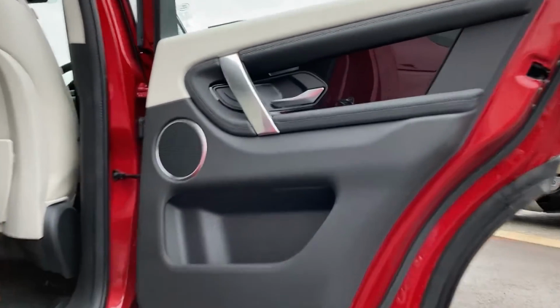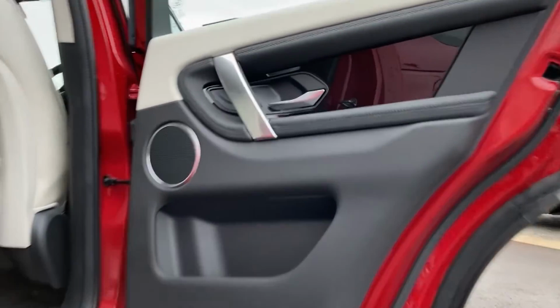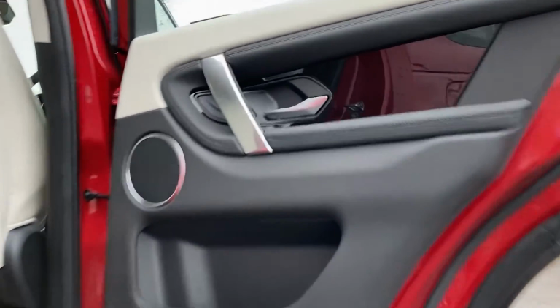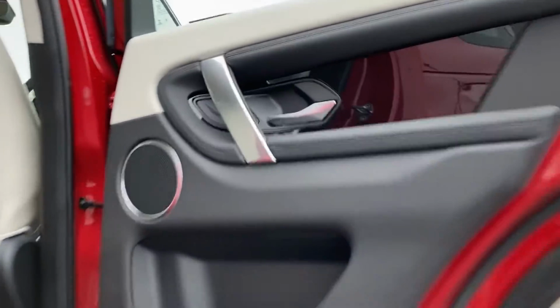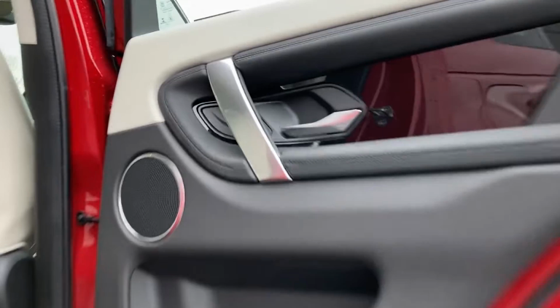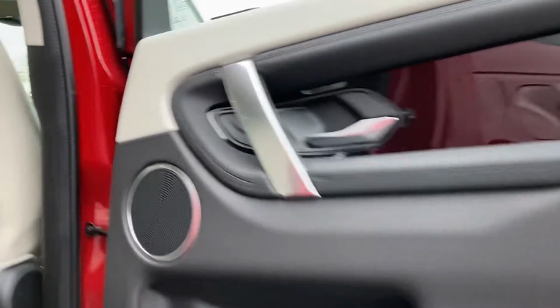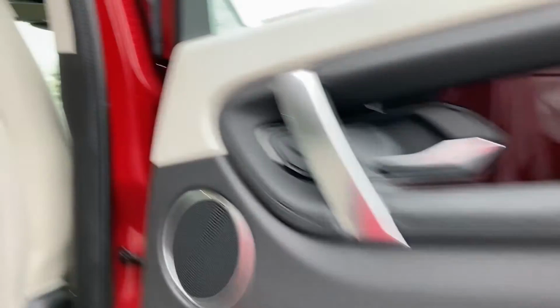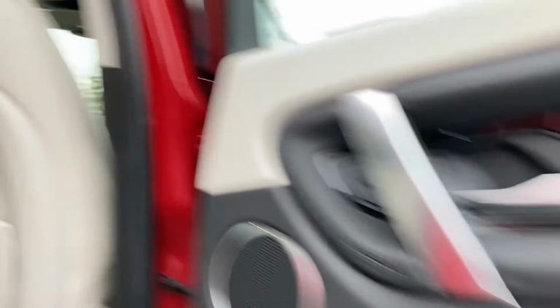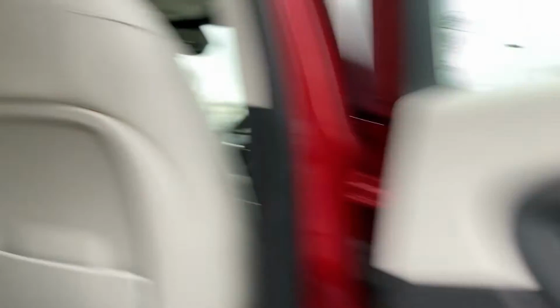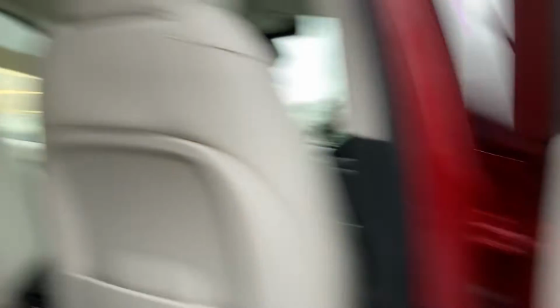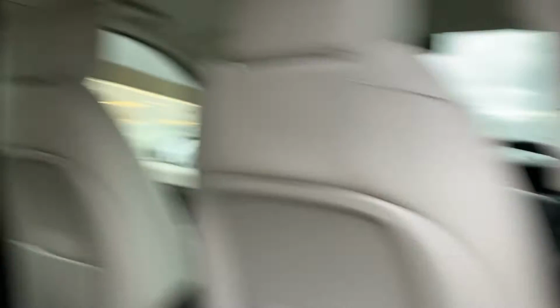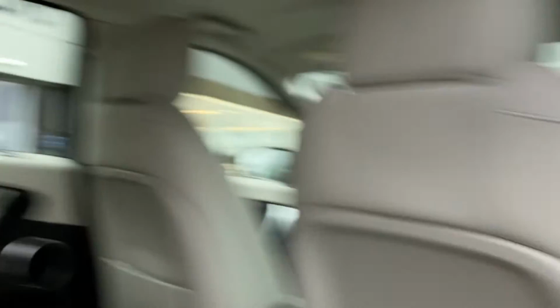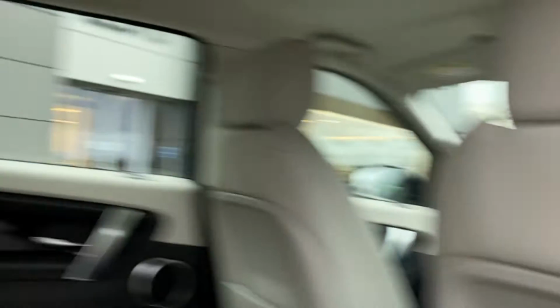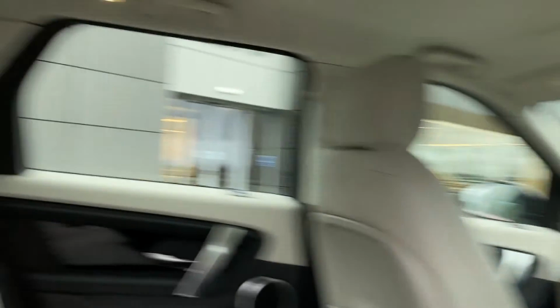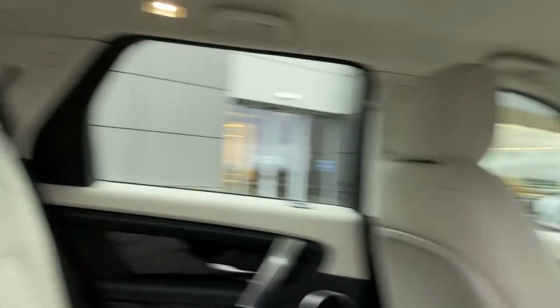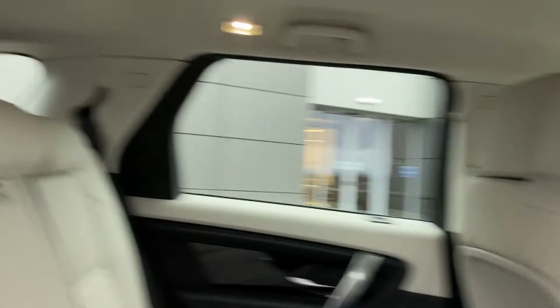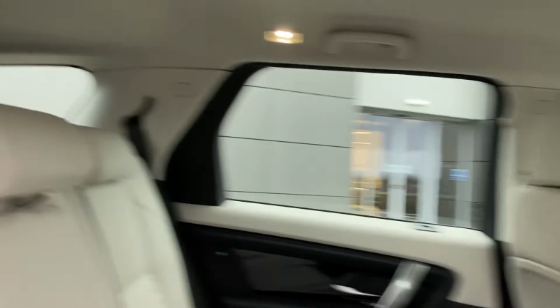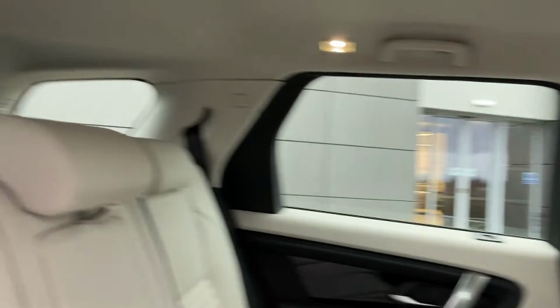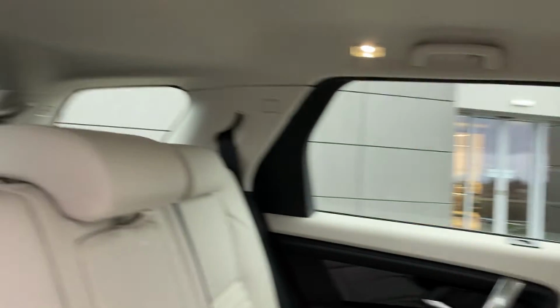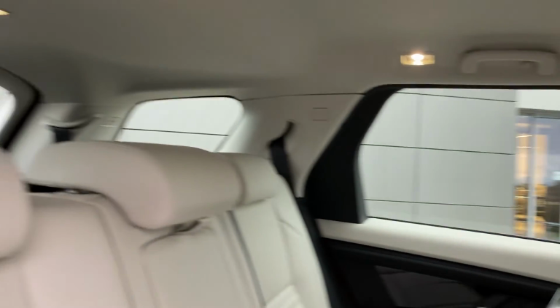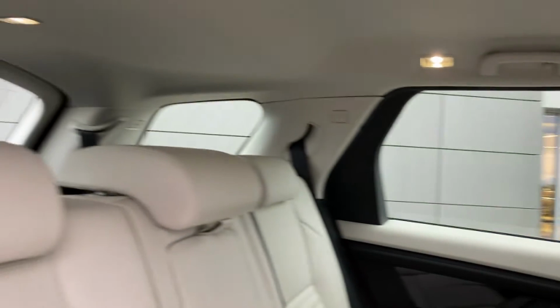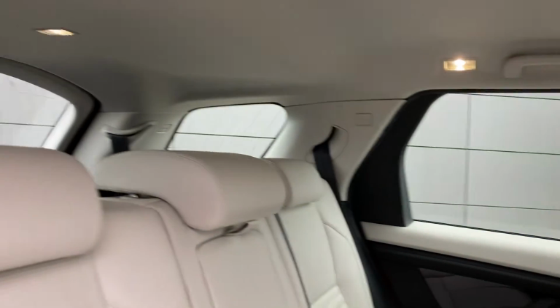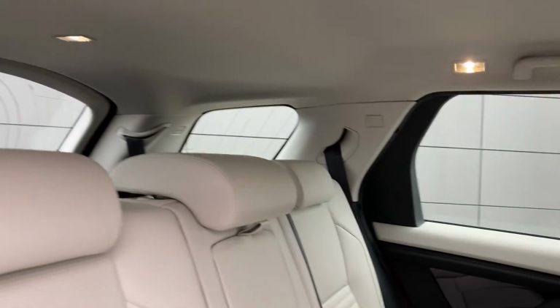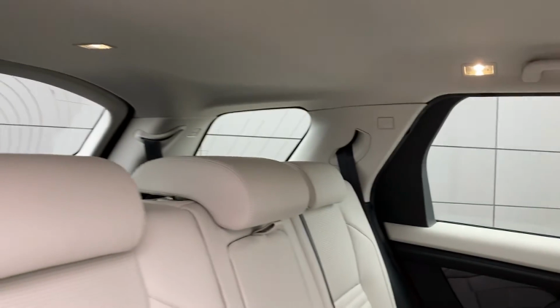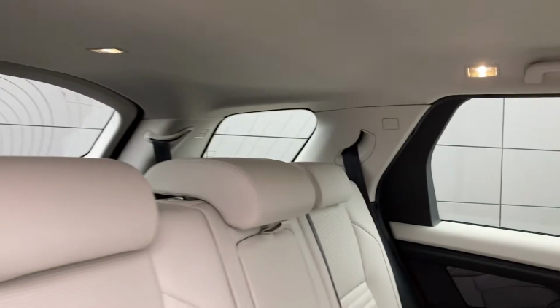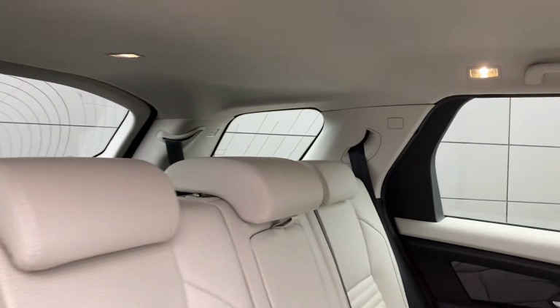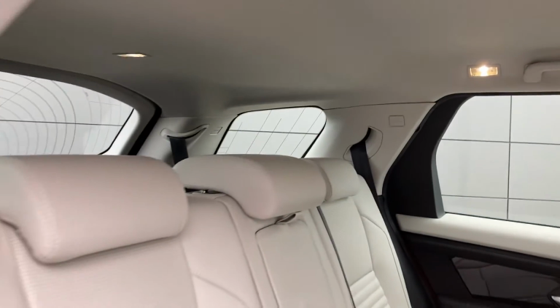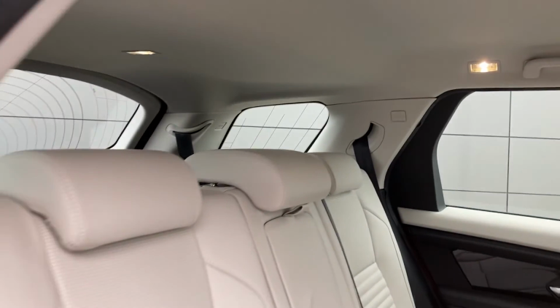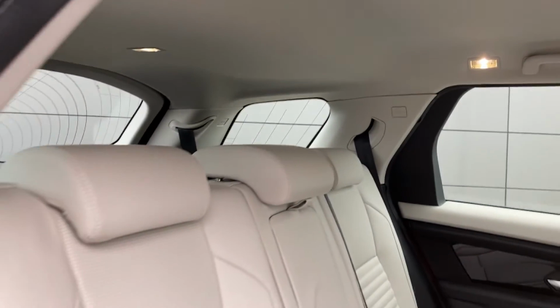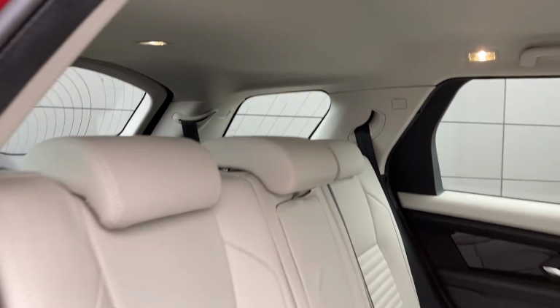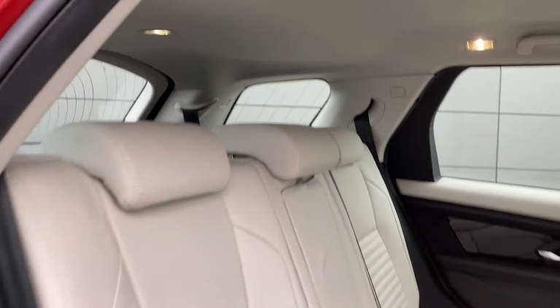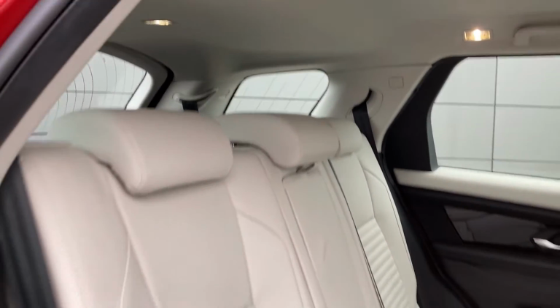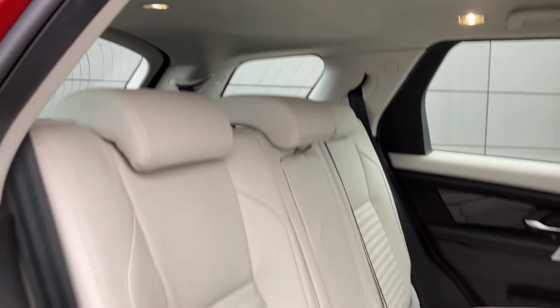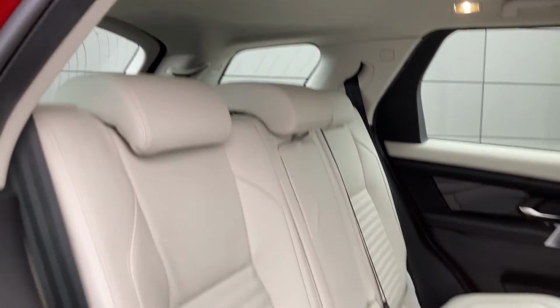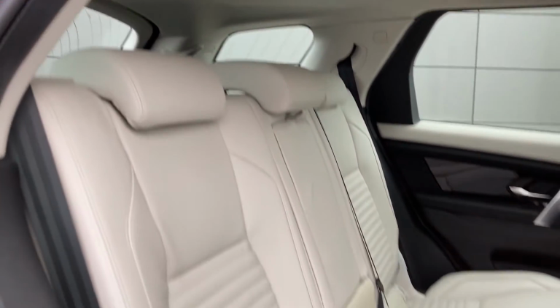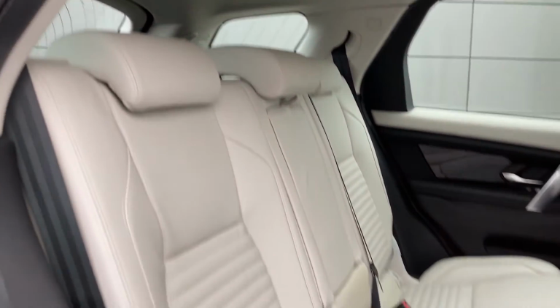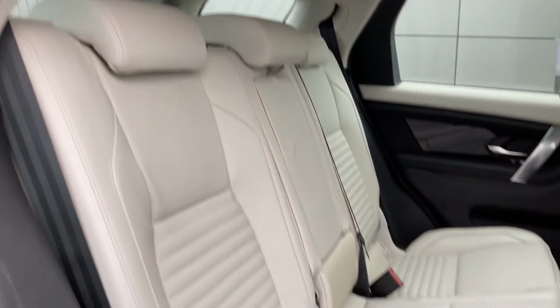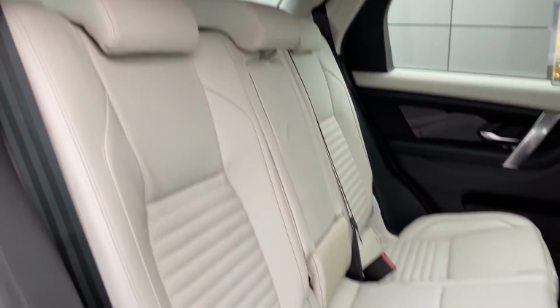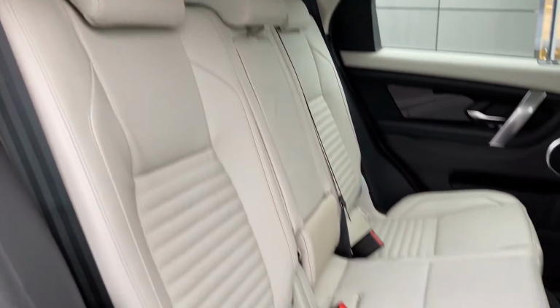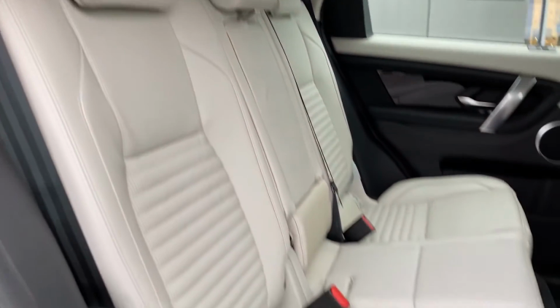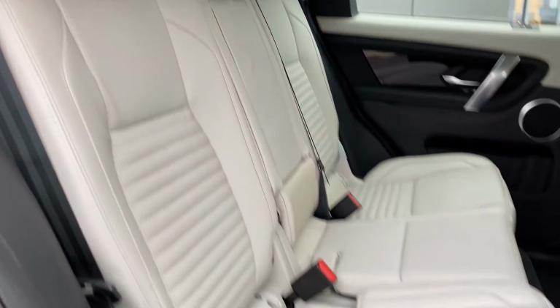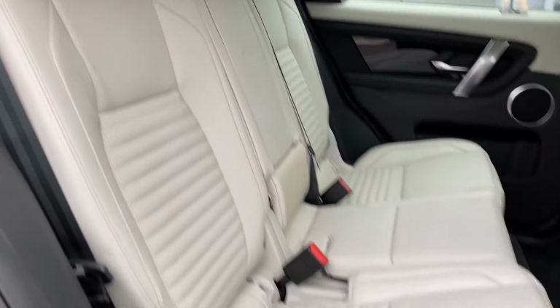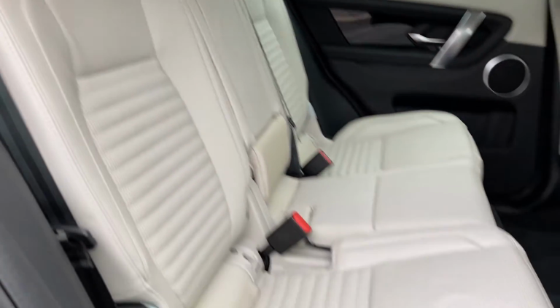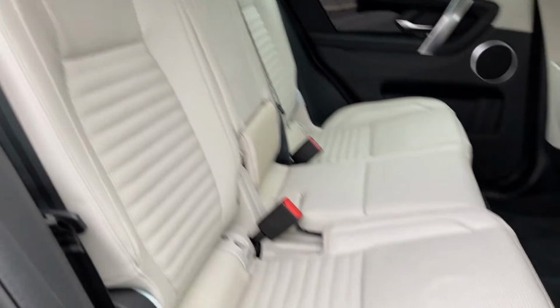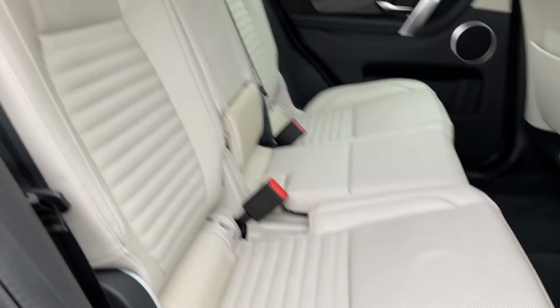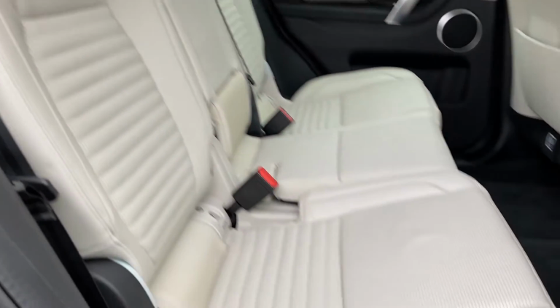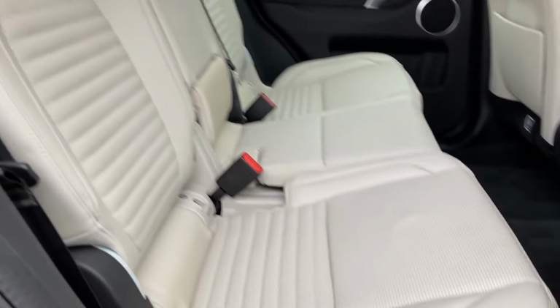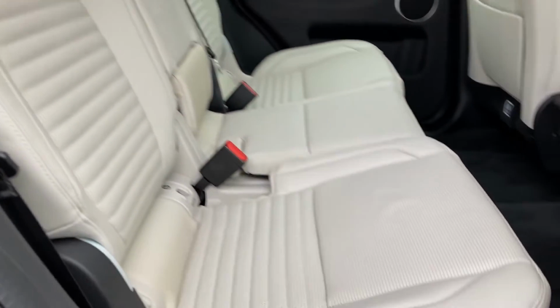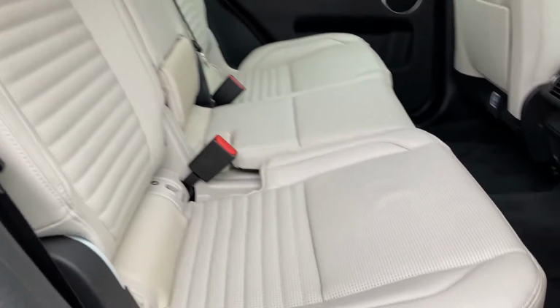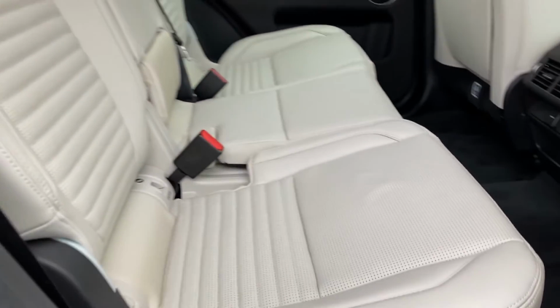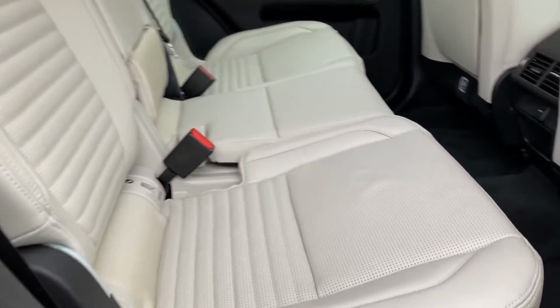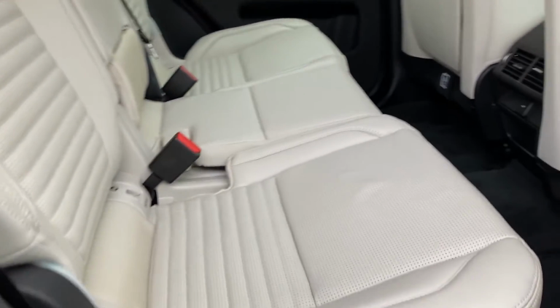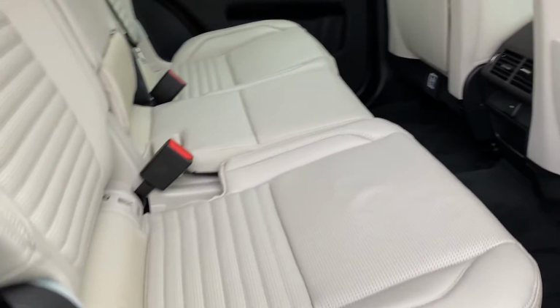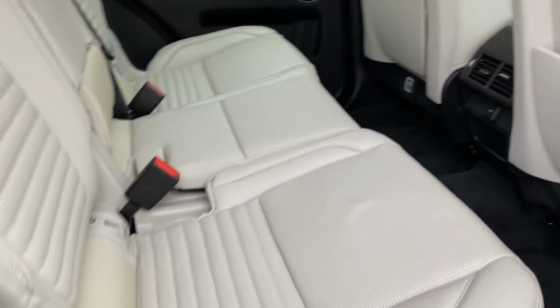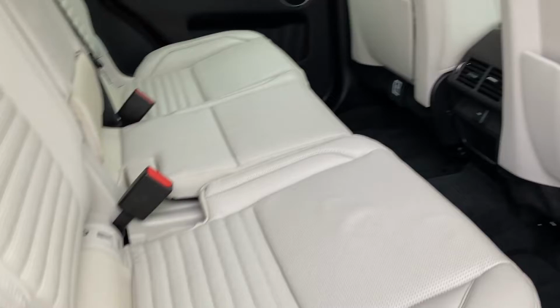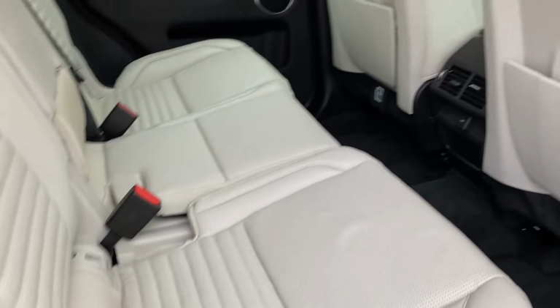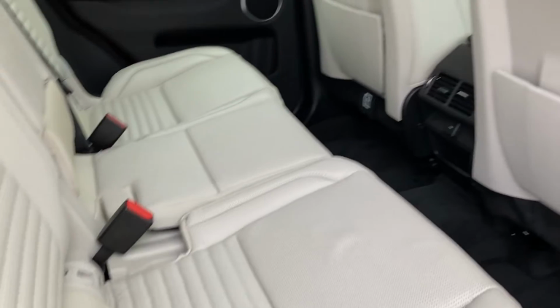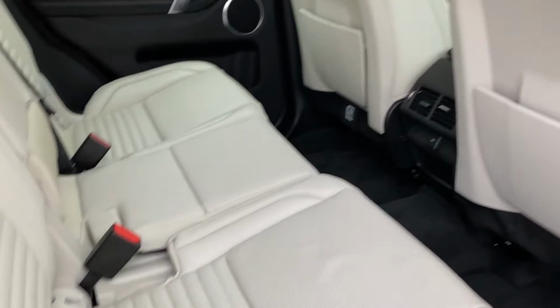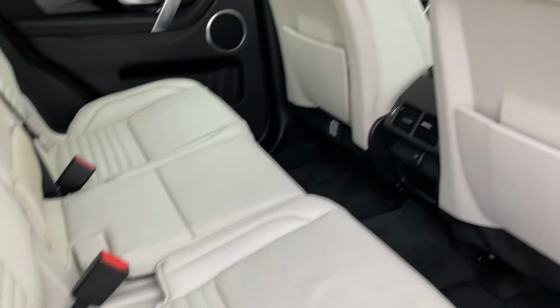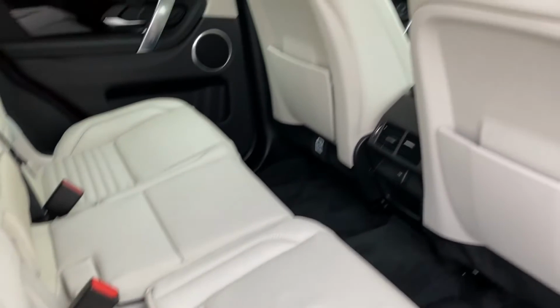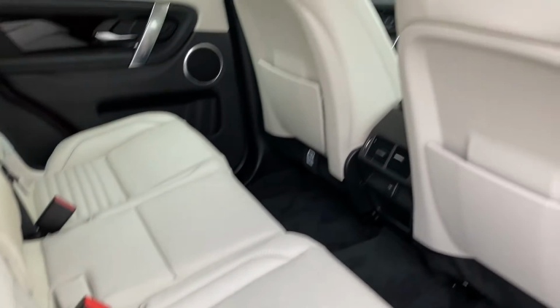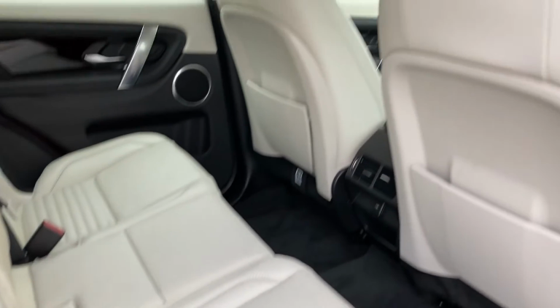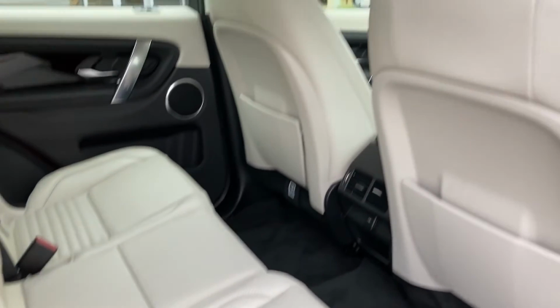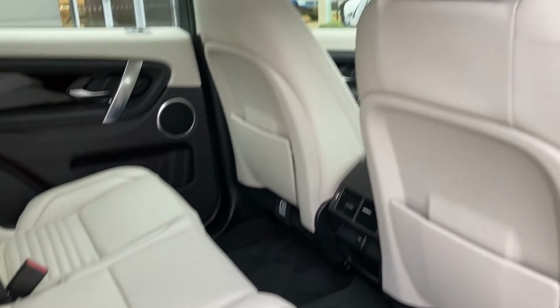As we come into the rear of the interior we can see the light oyster grained leather seats with the isofix child seat mounts.